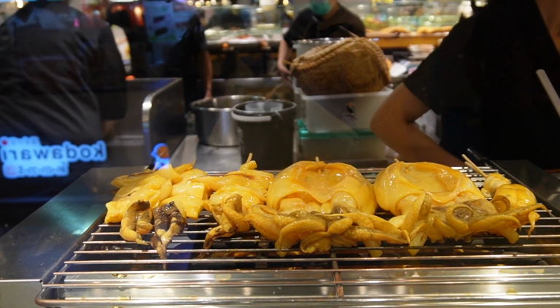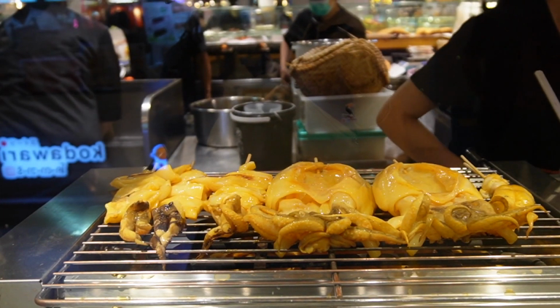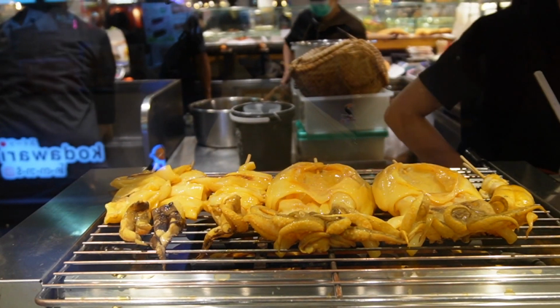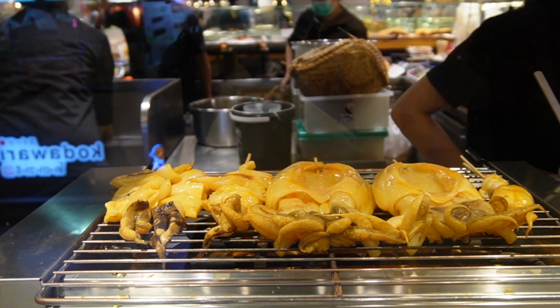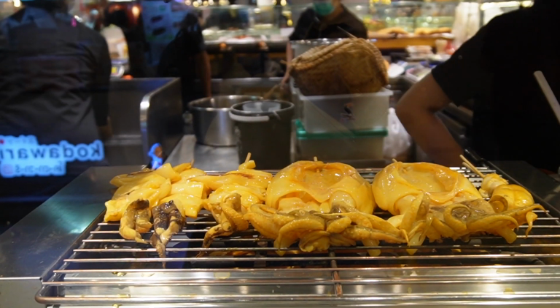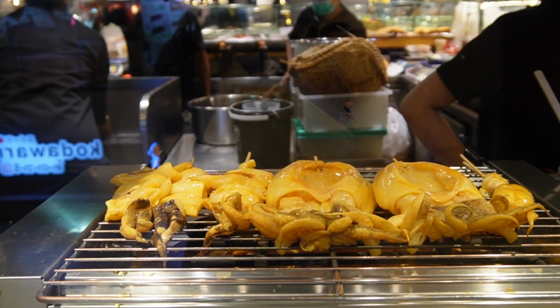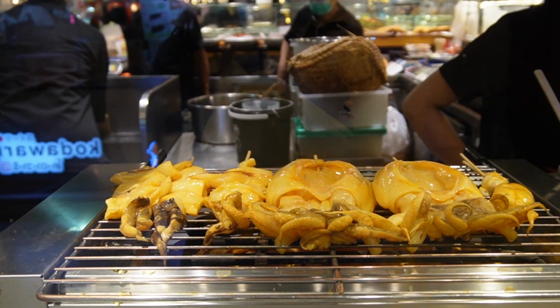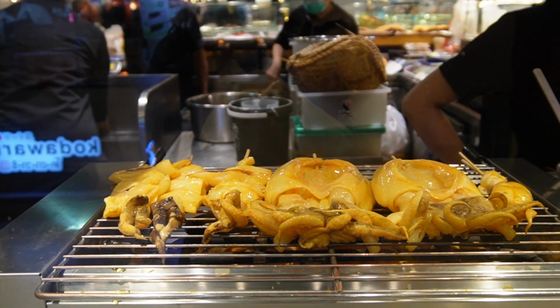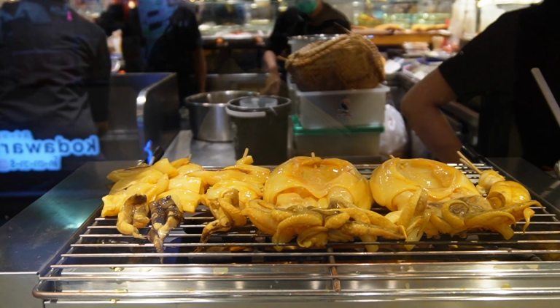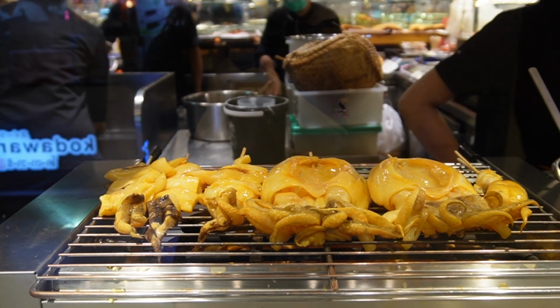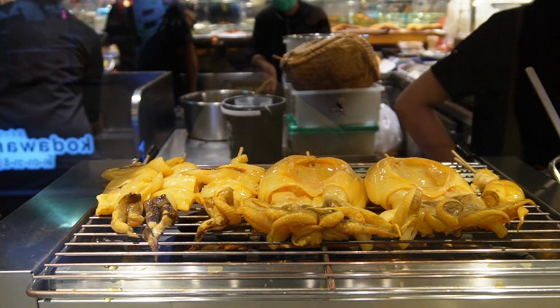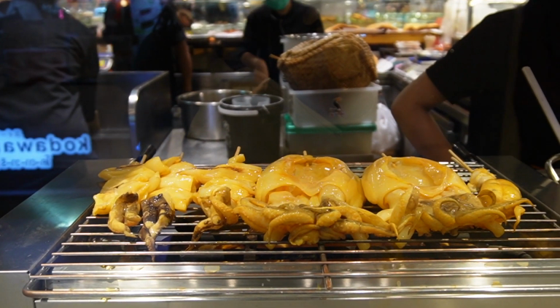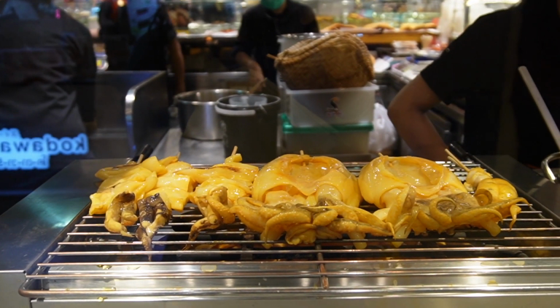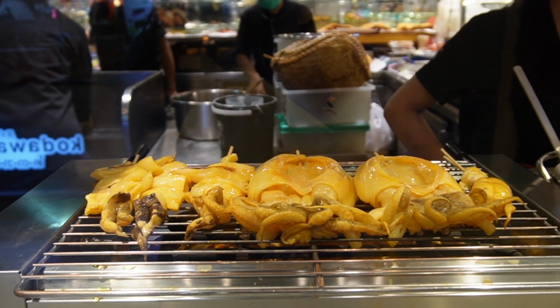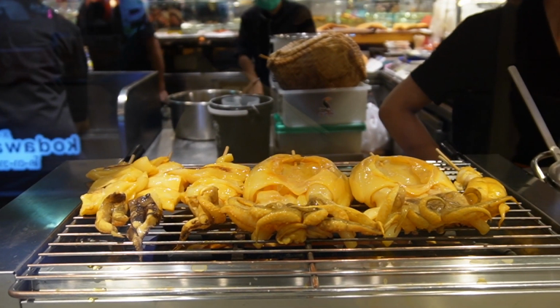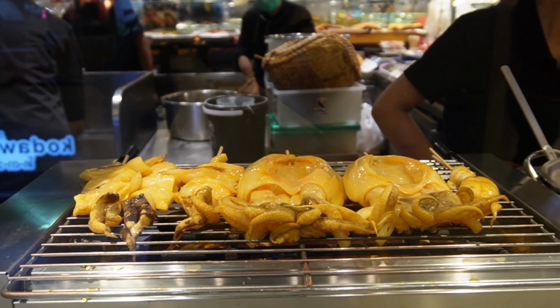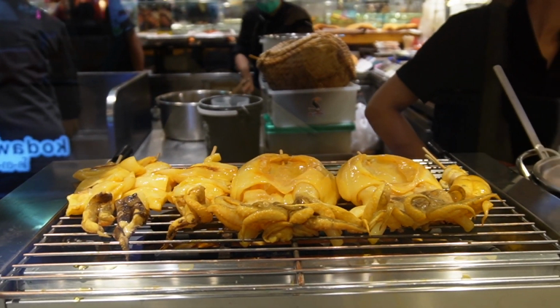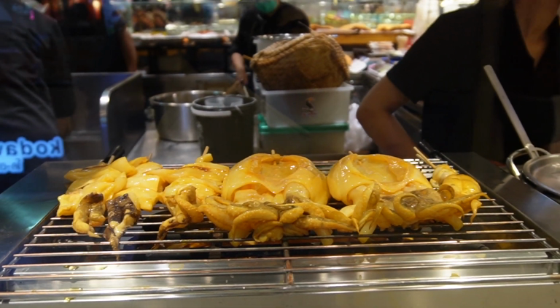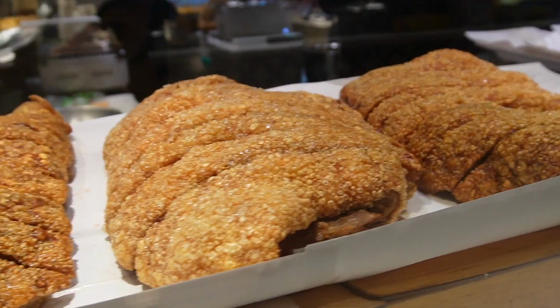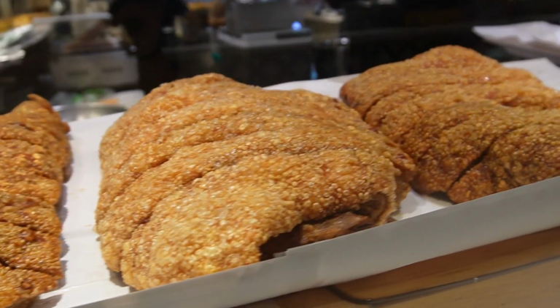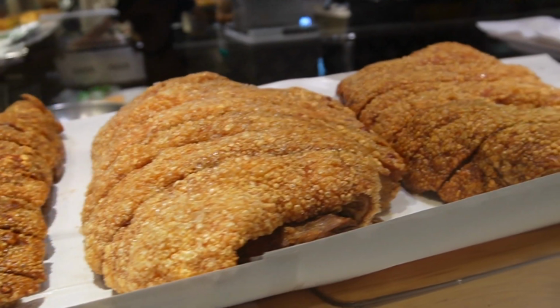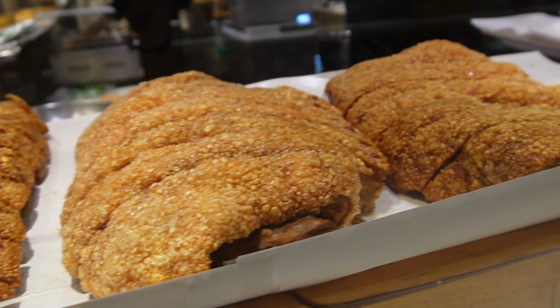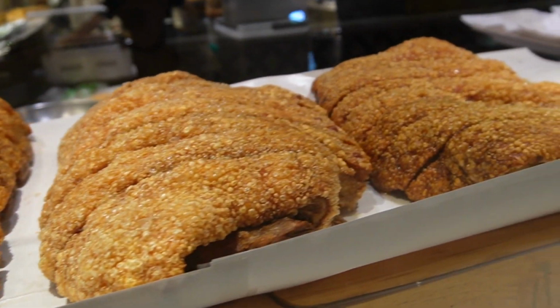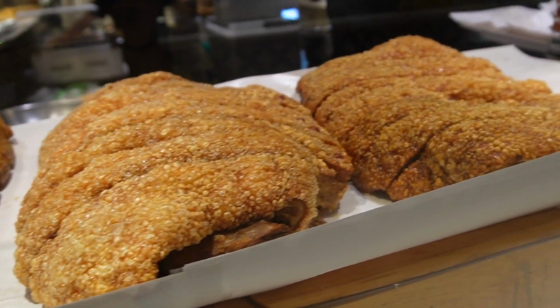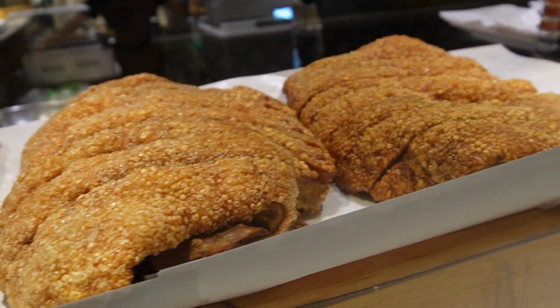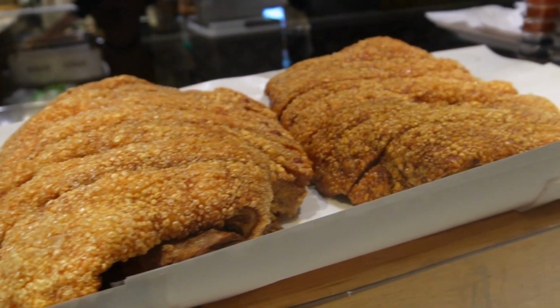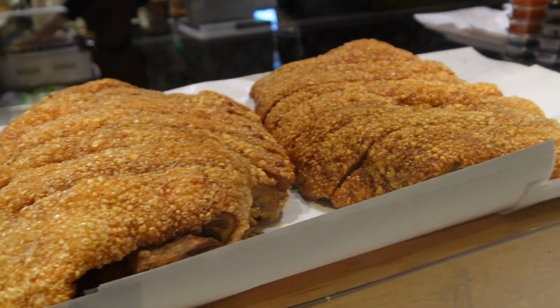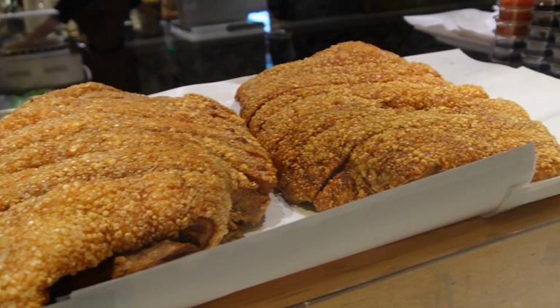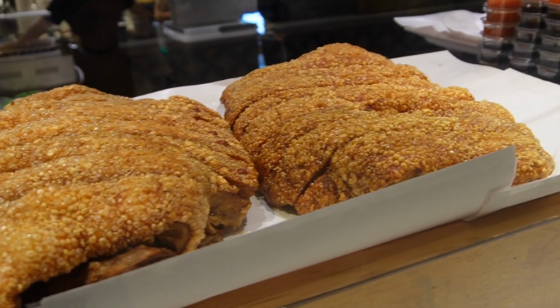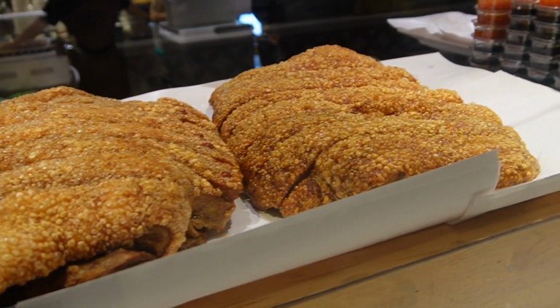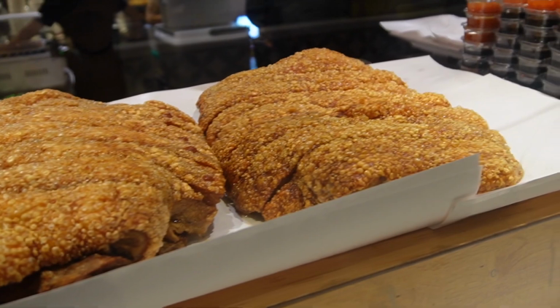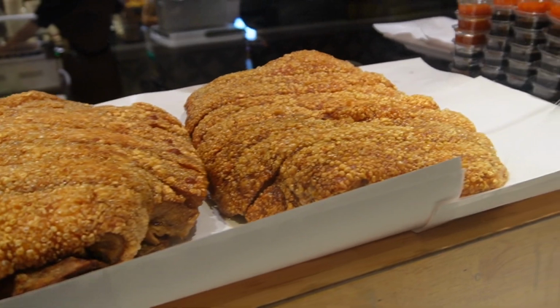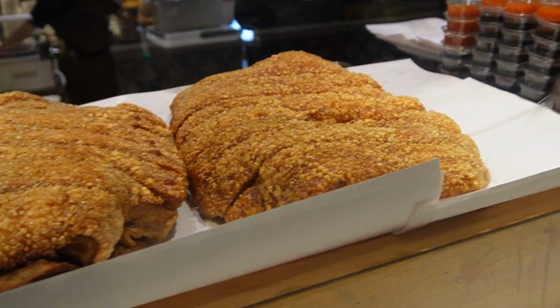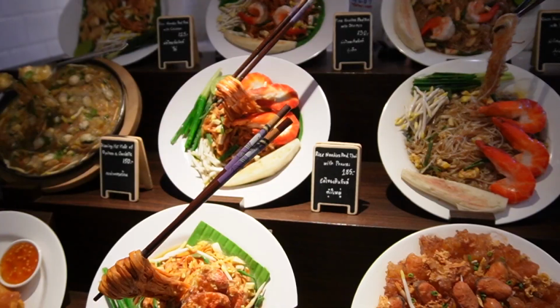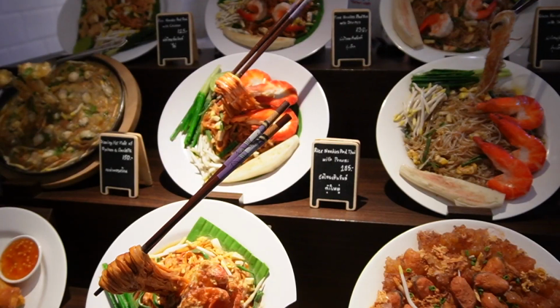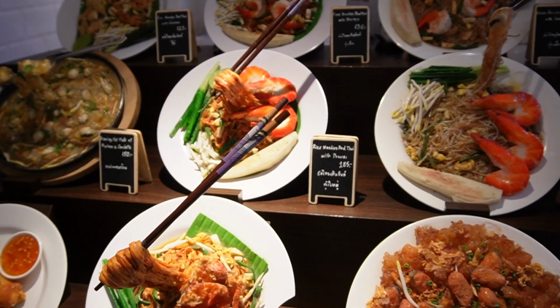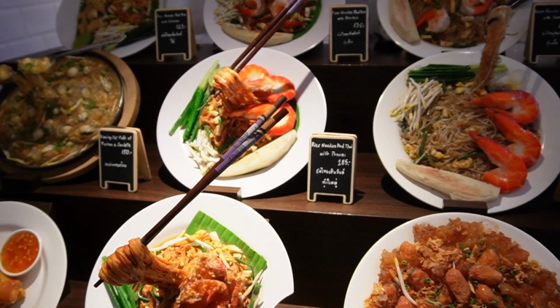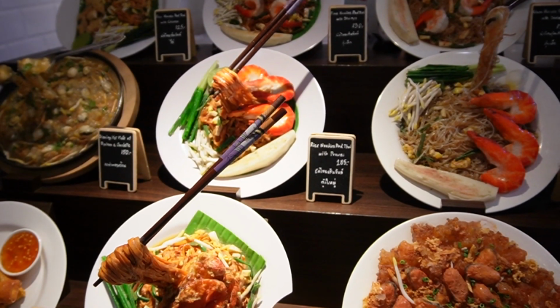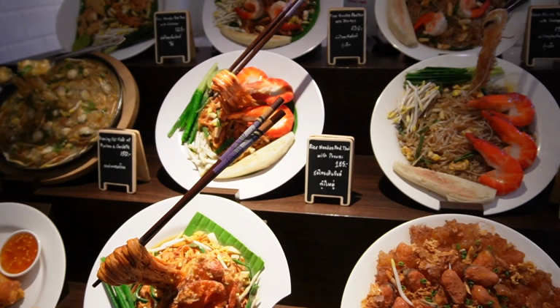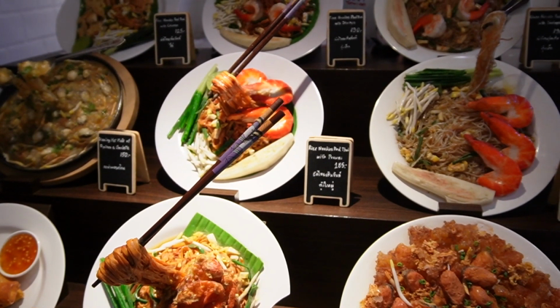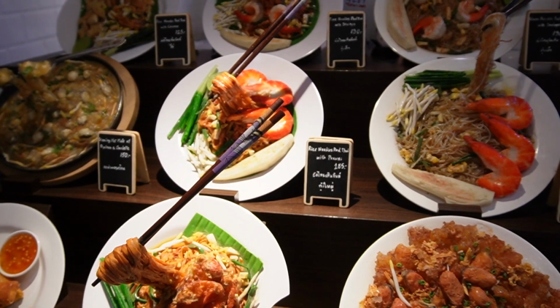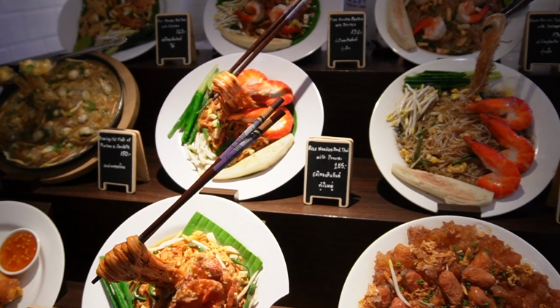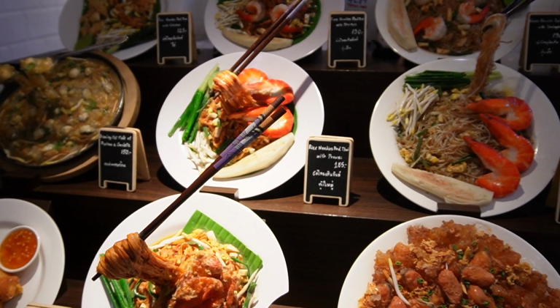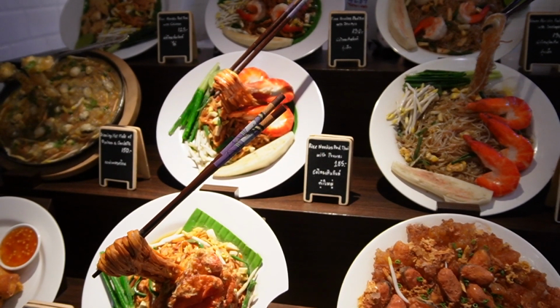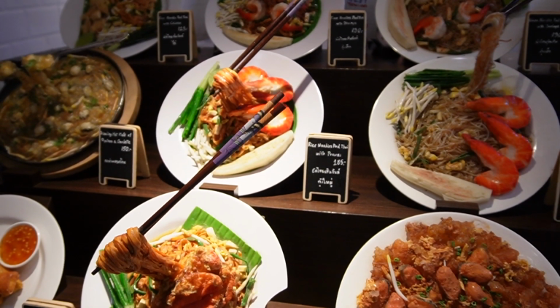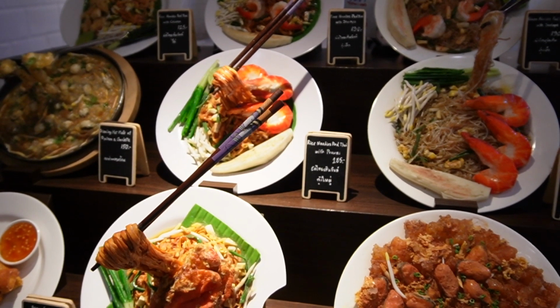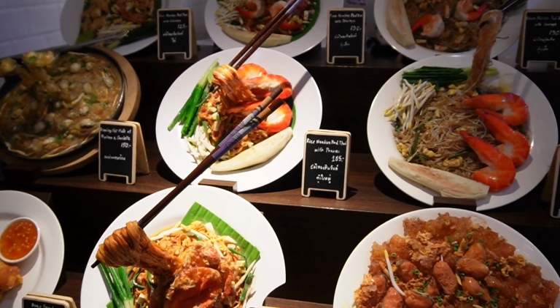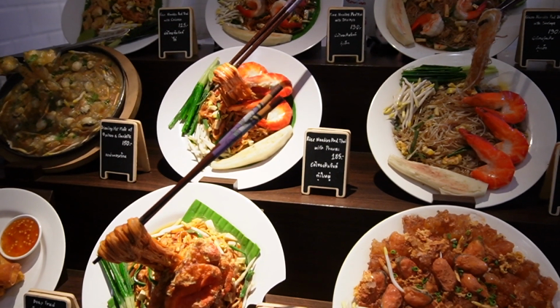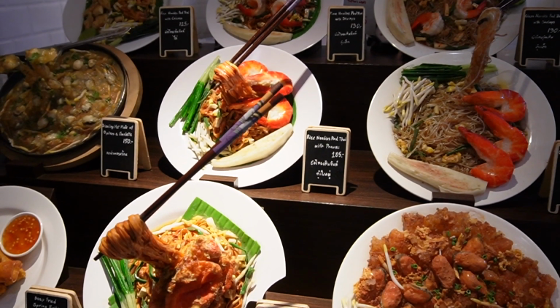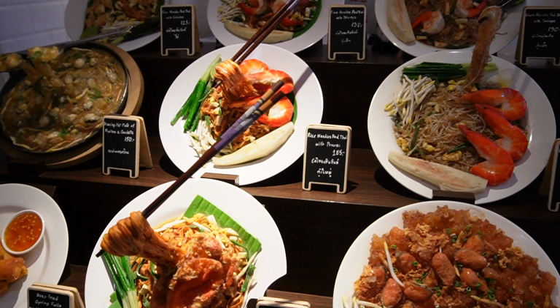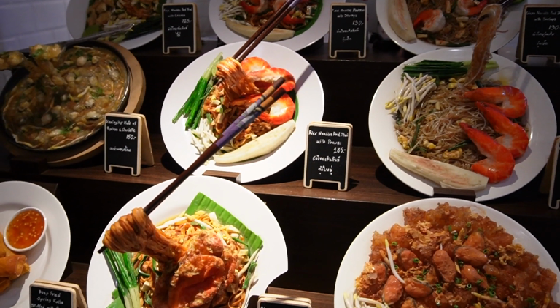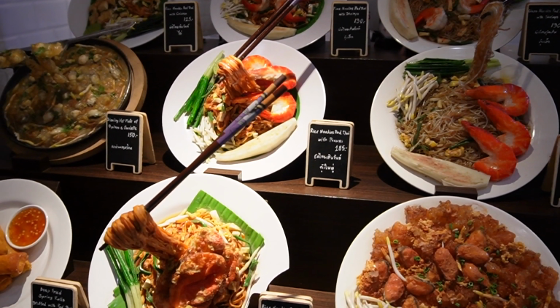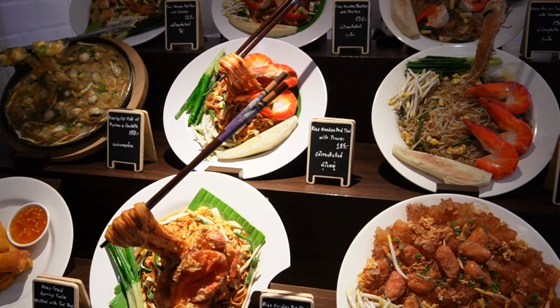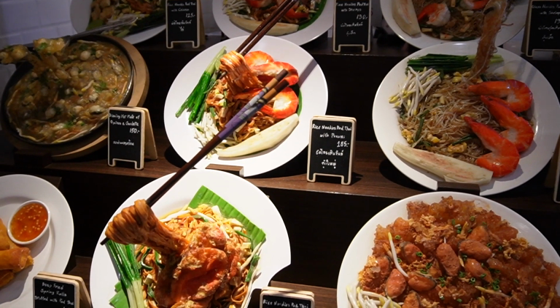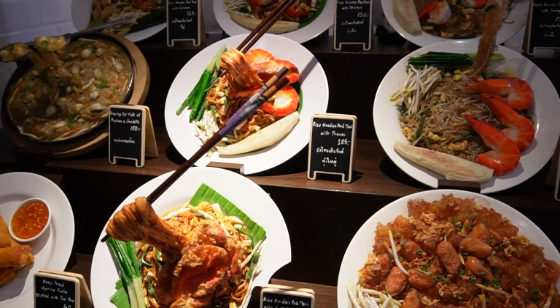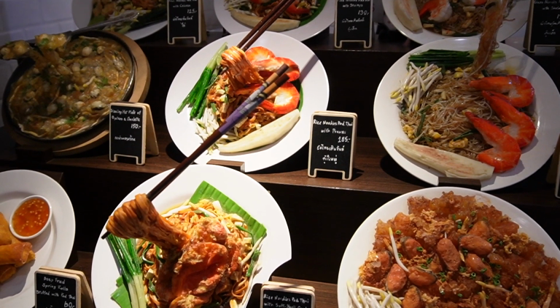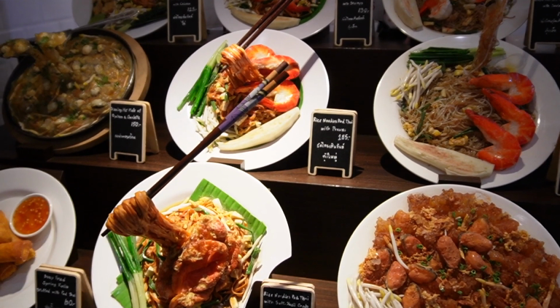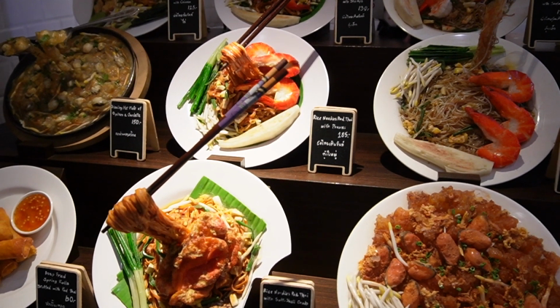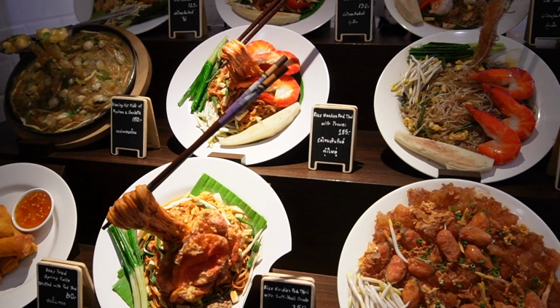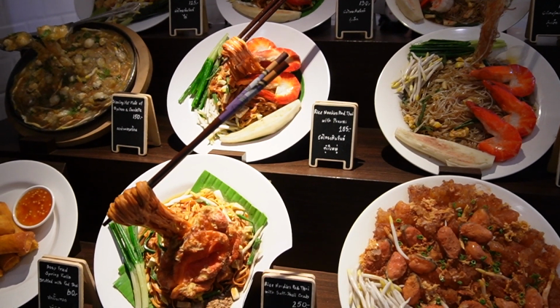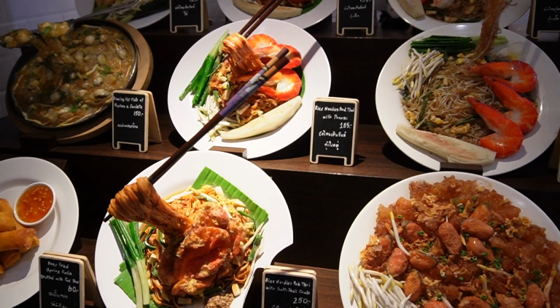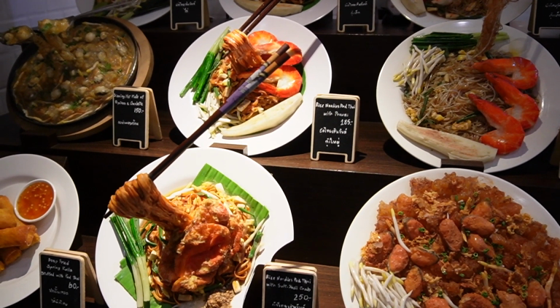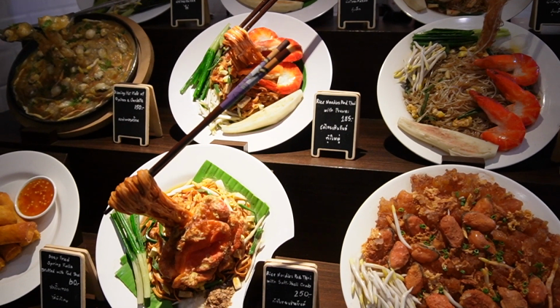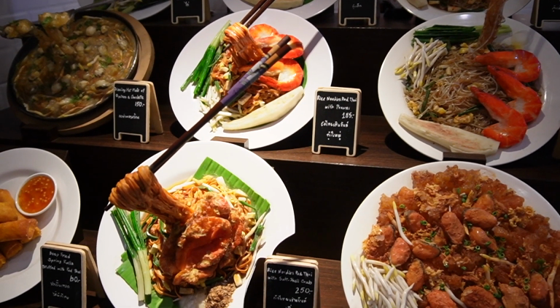Some people may not realize this, but the best food you can find in Asia is likely at the mall food courts, so we checked out a few of them.